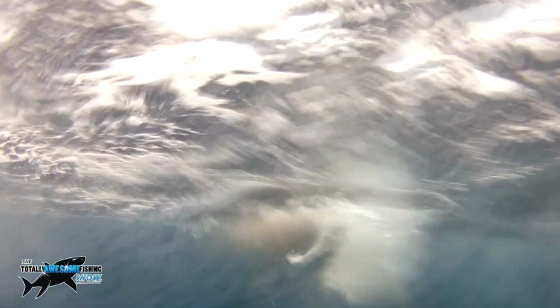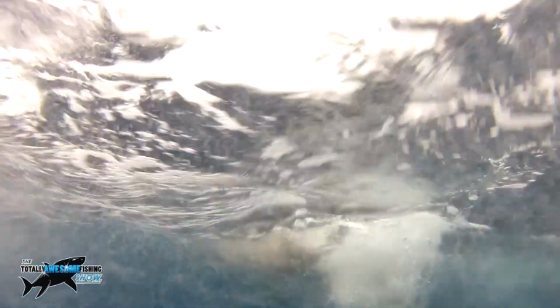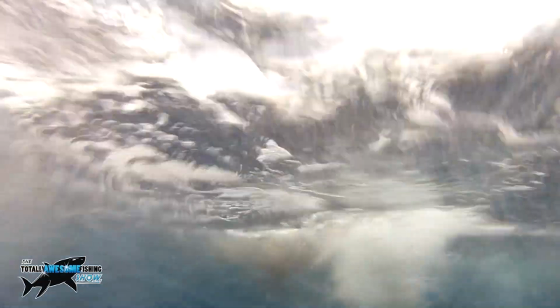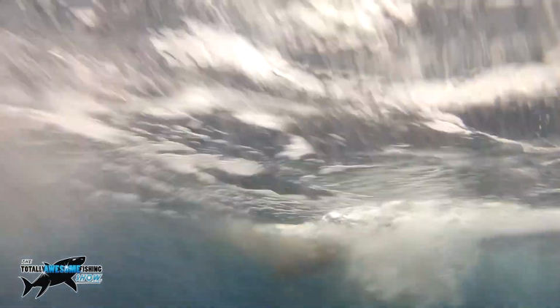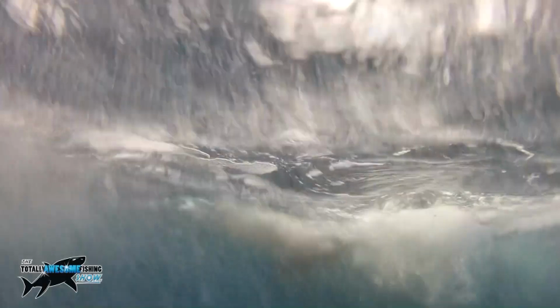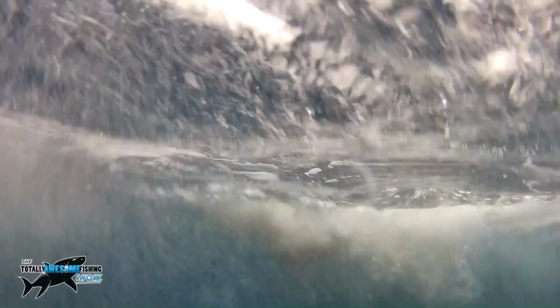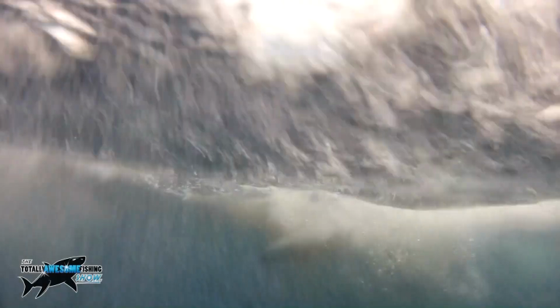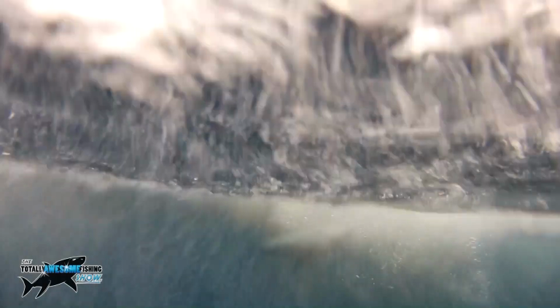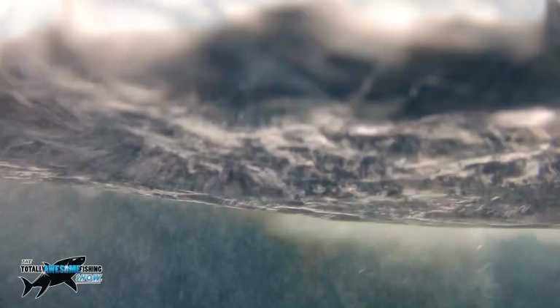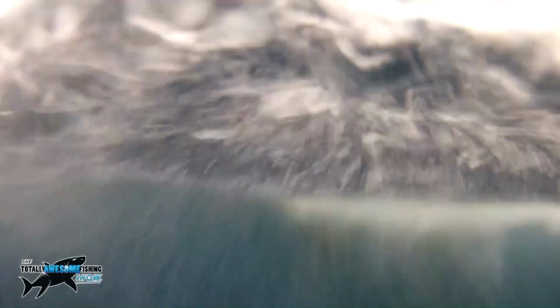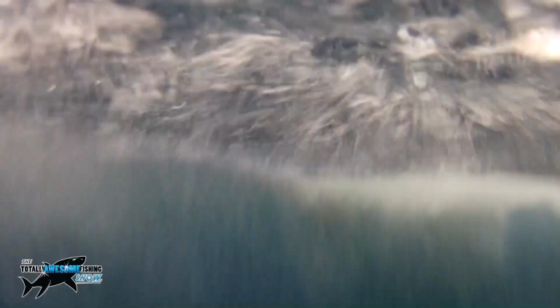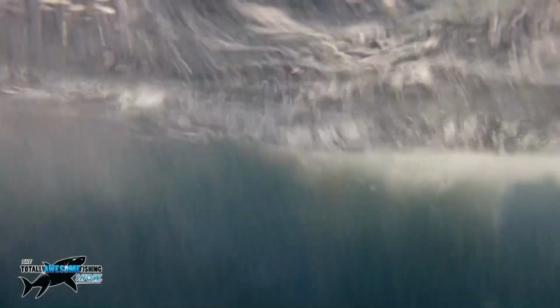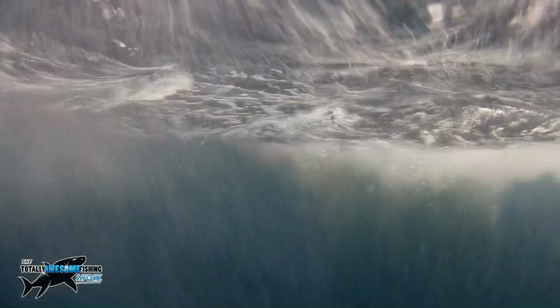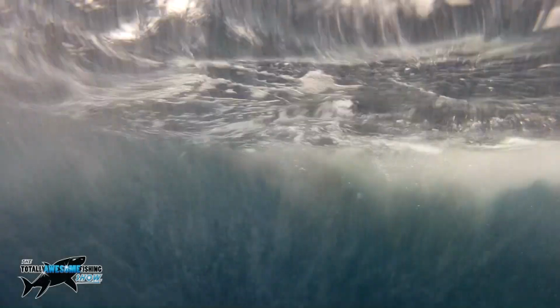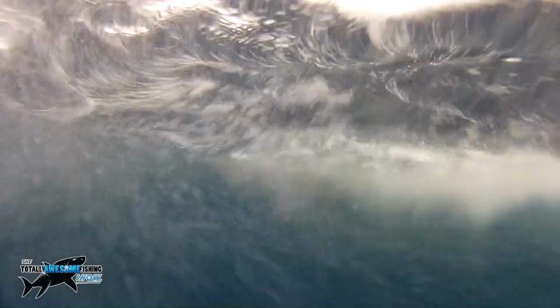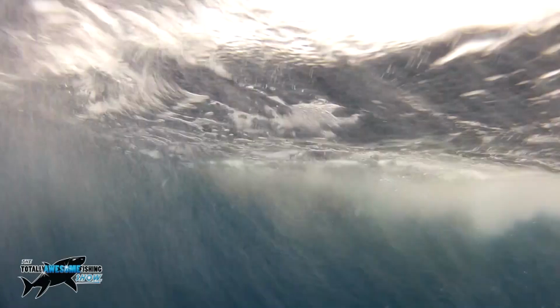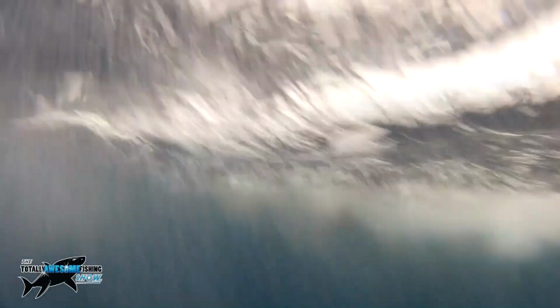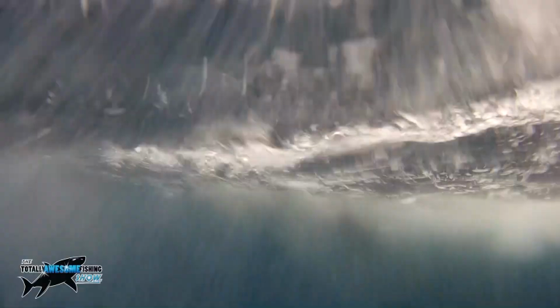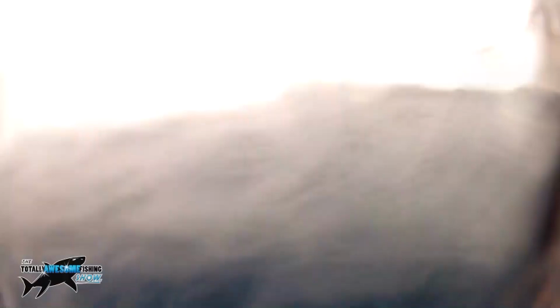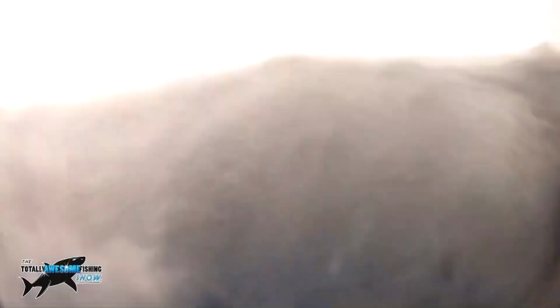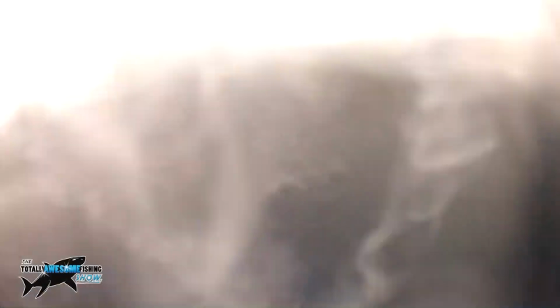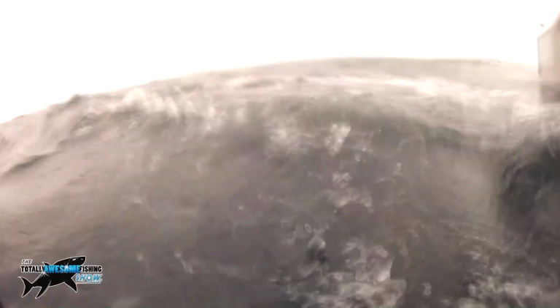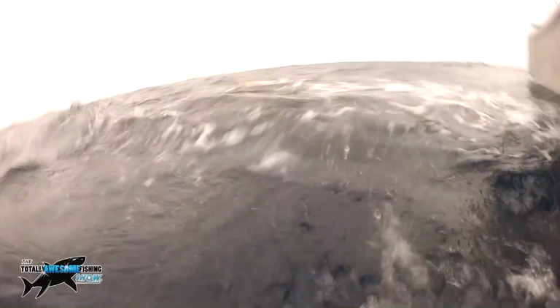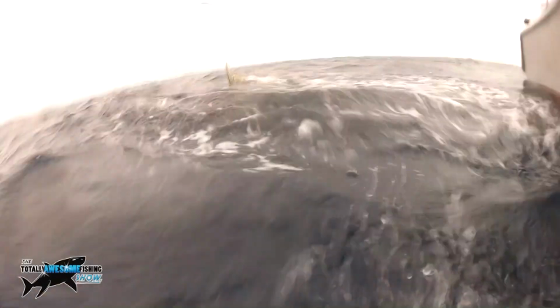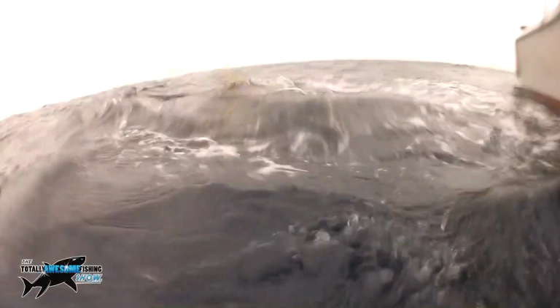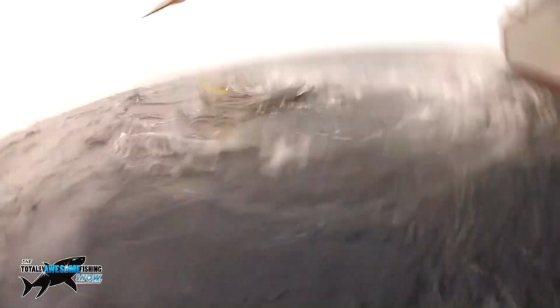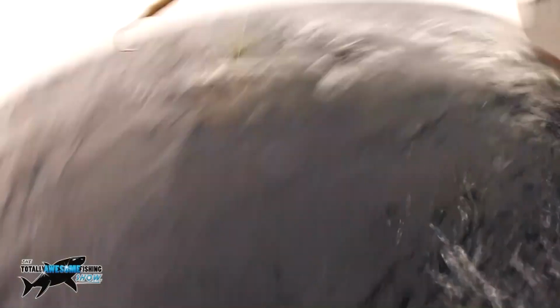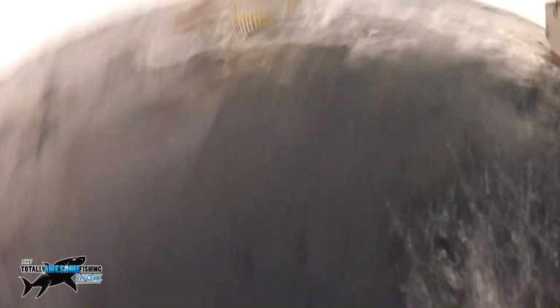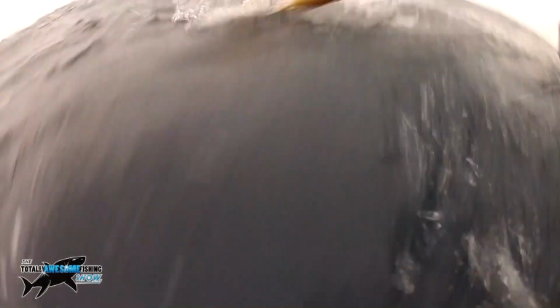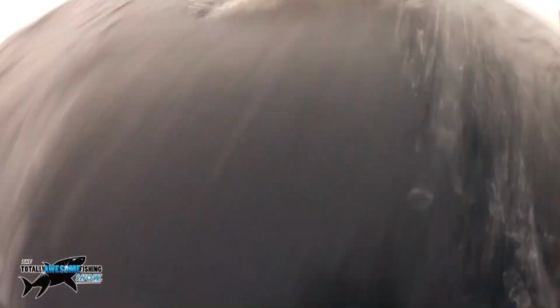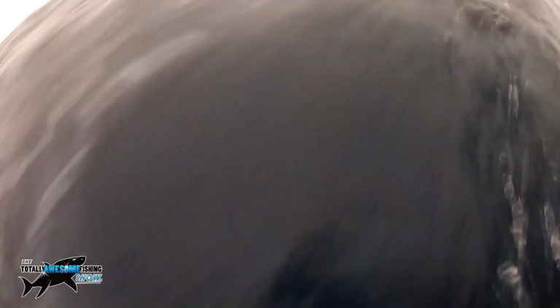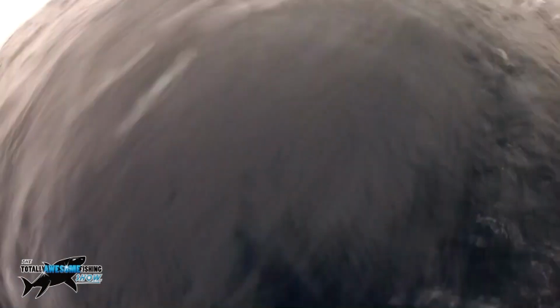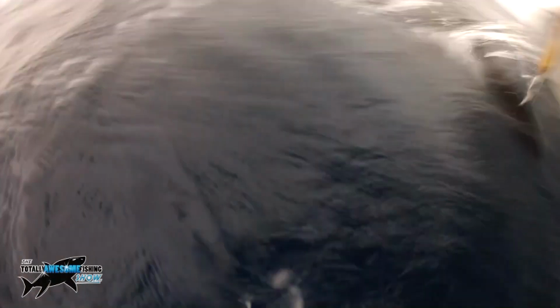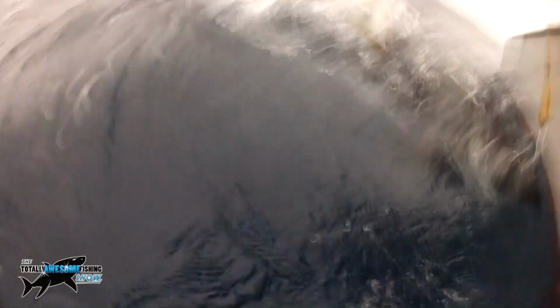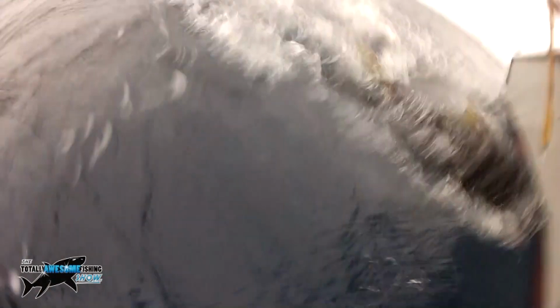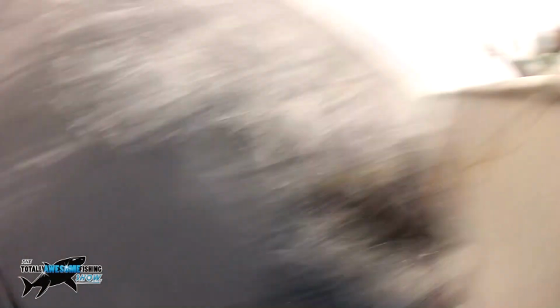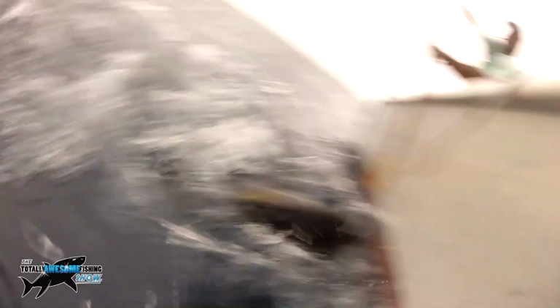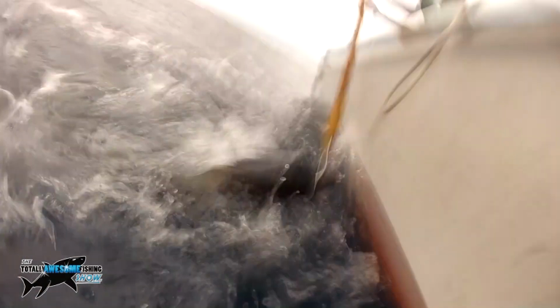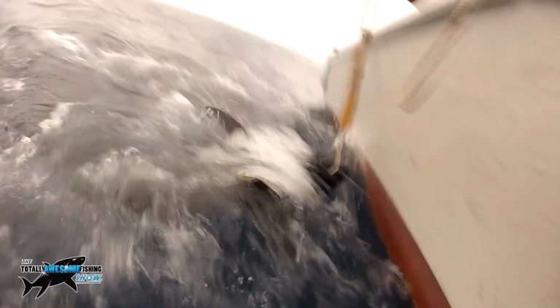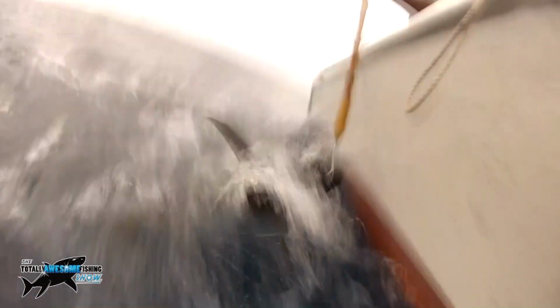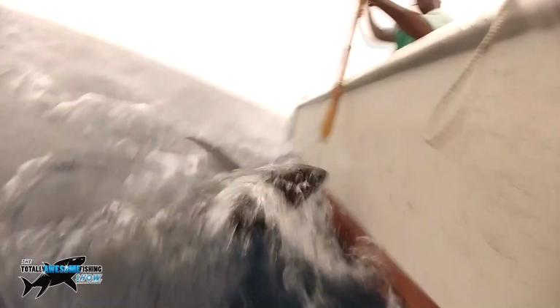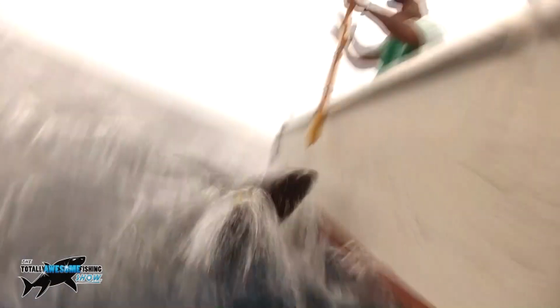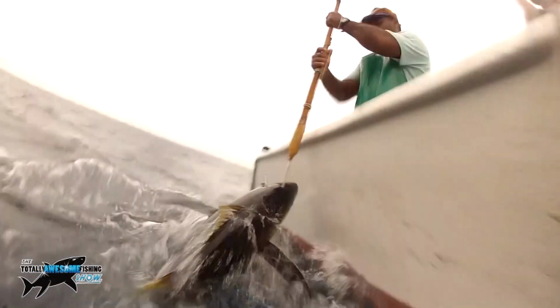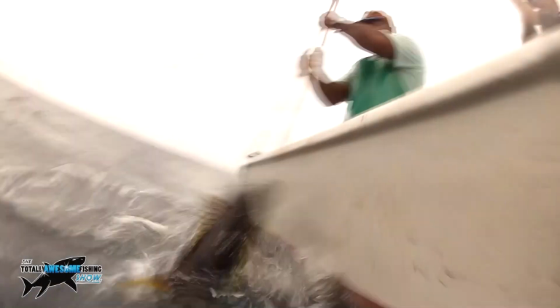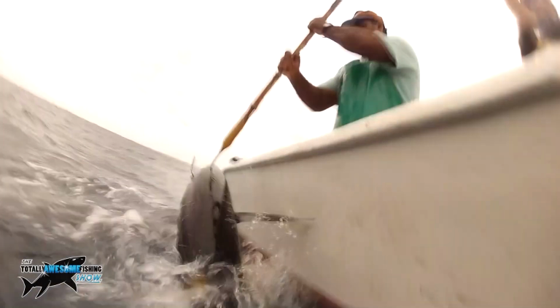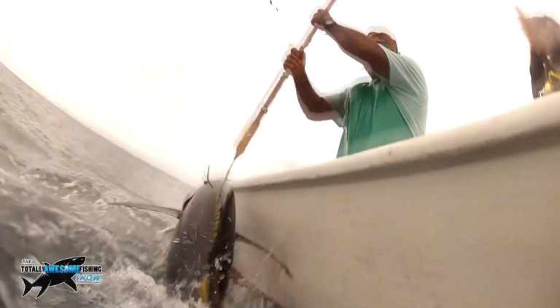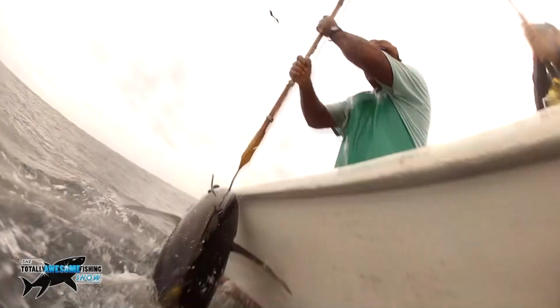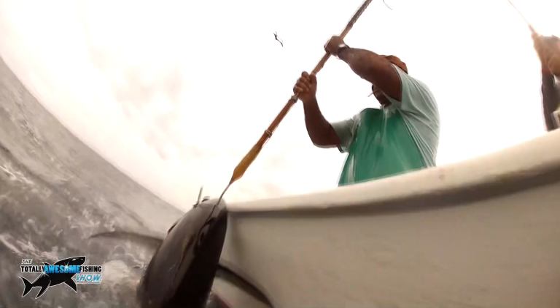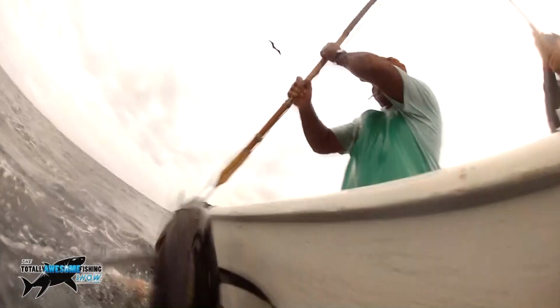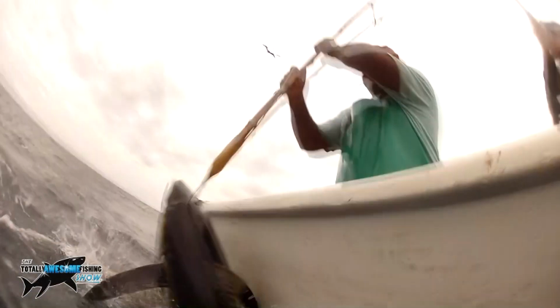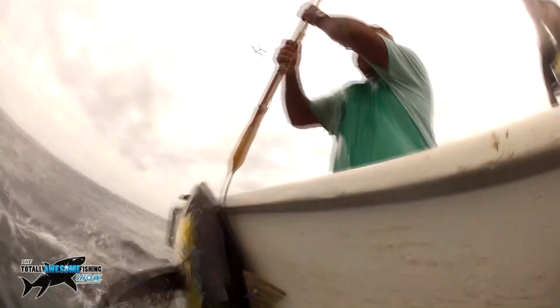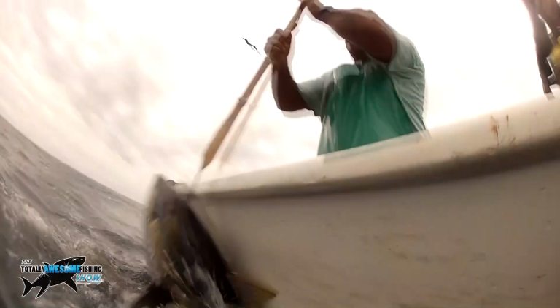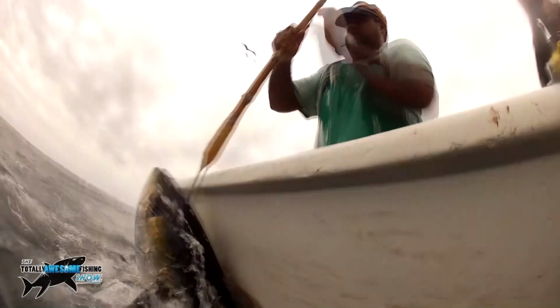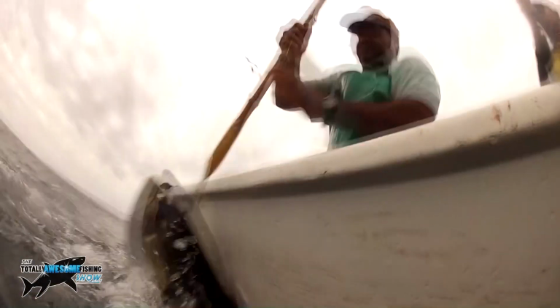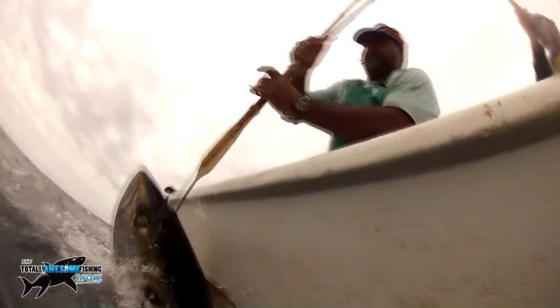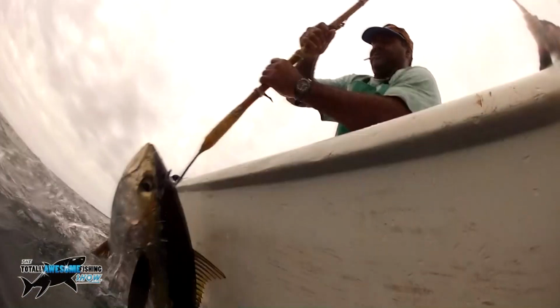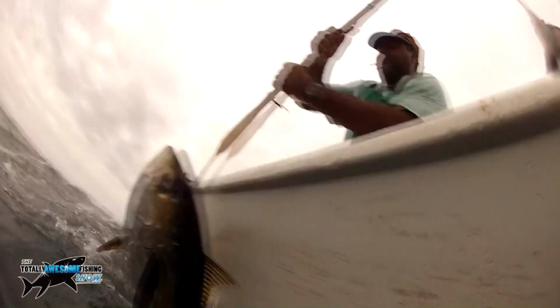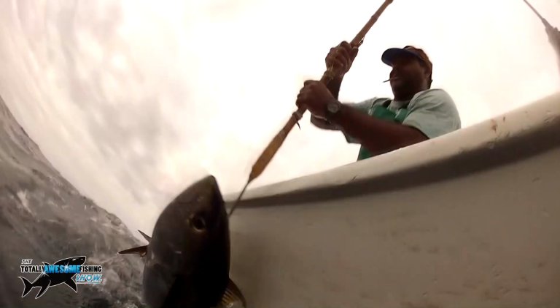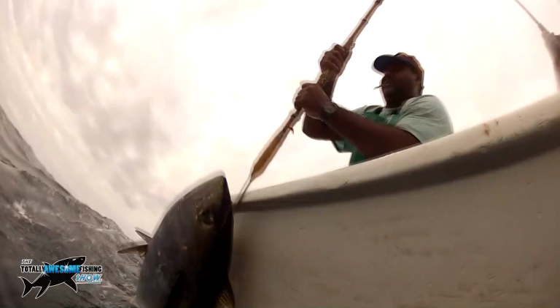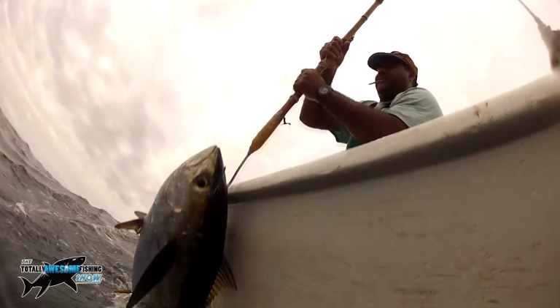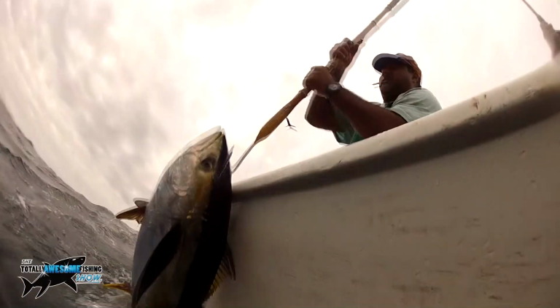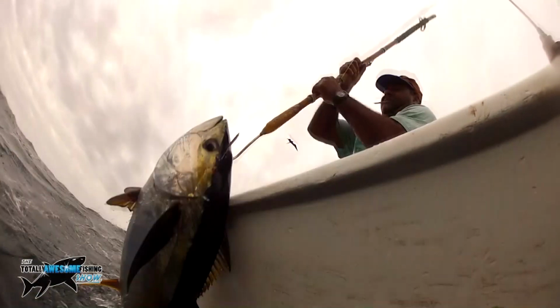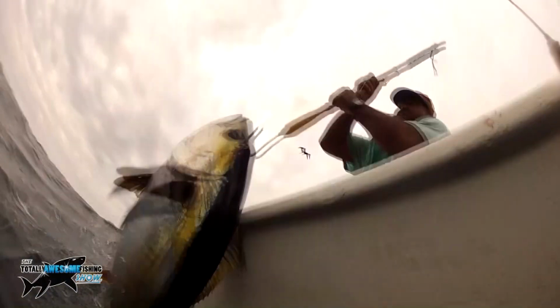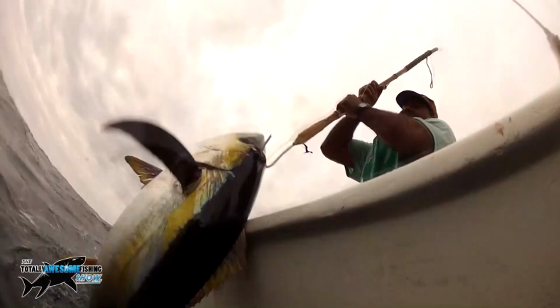One evening session we didn't even get a tuna in the boat. We had to stop fishing — there were so many sharks there.